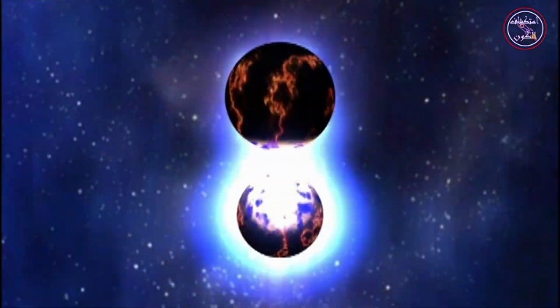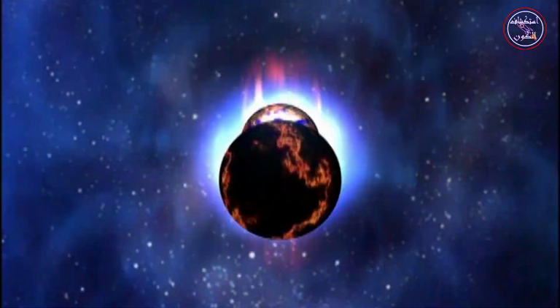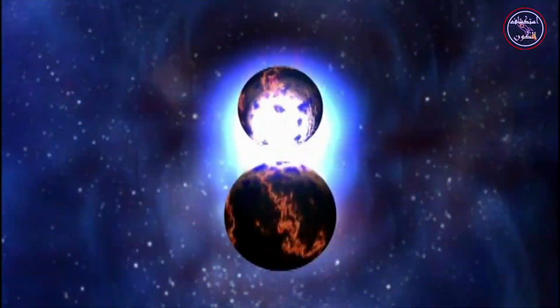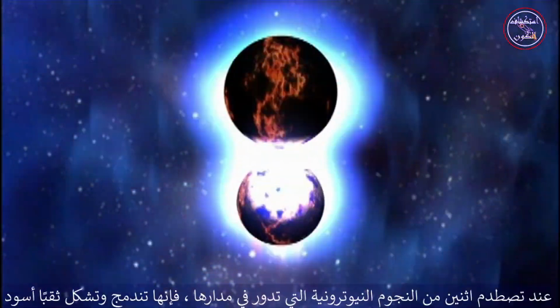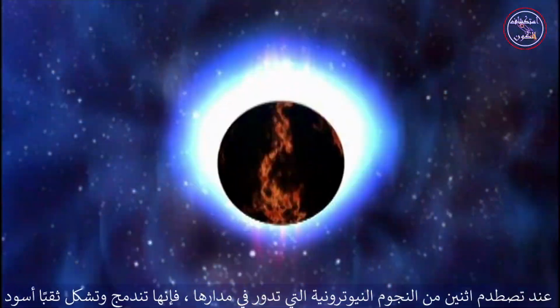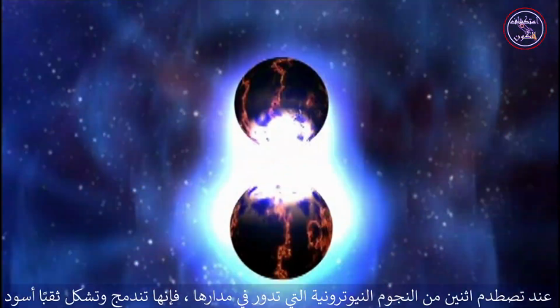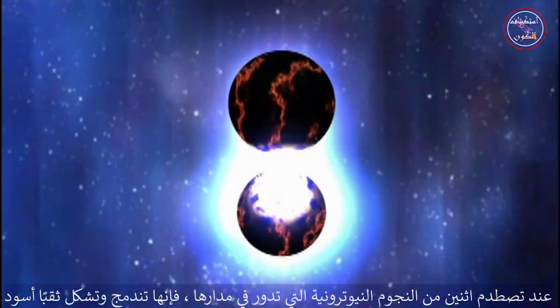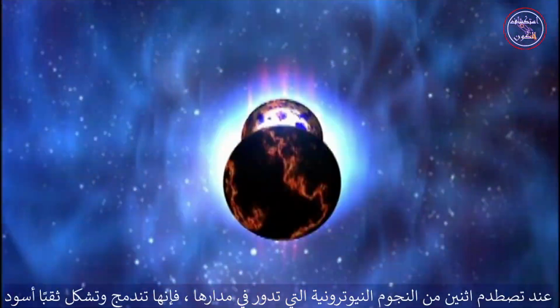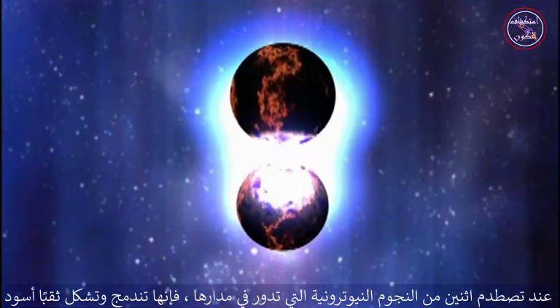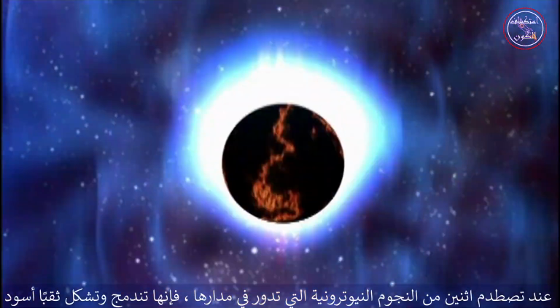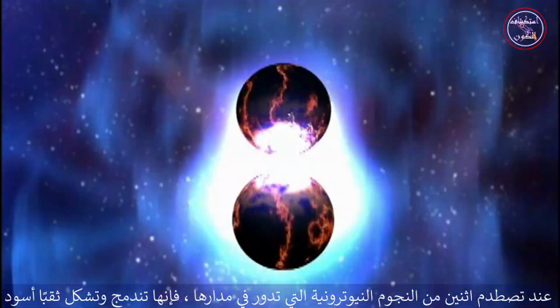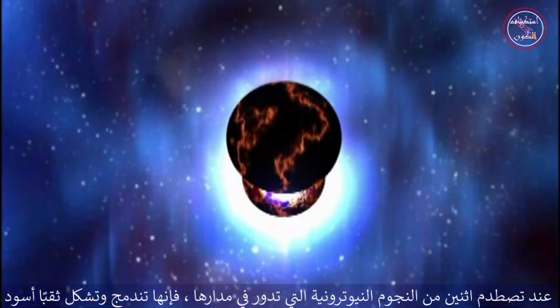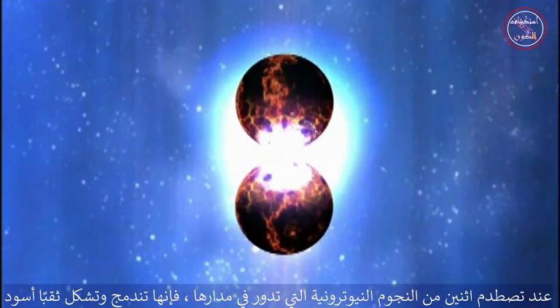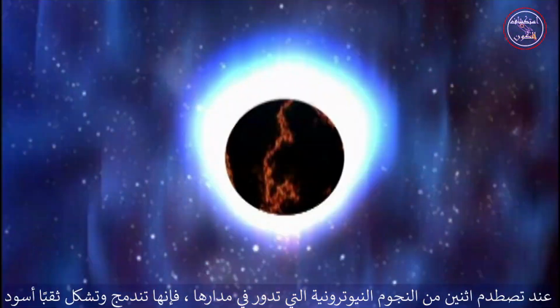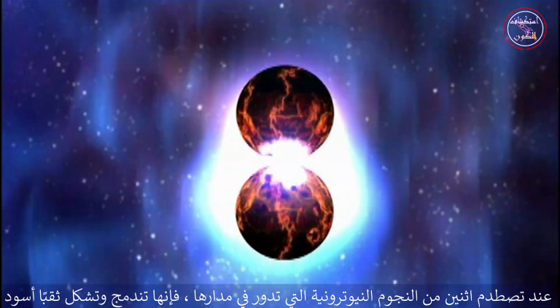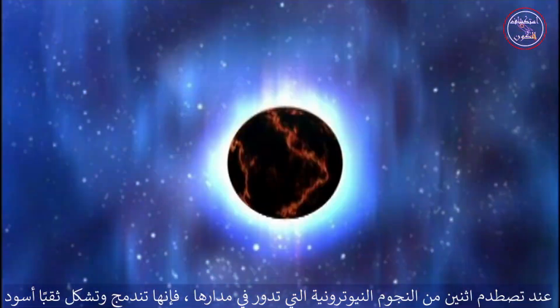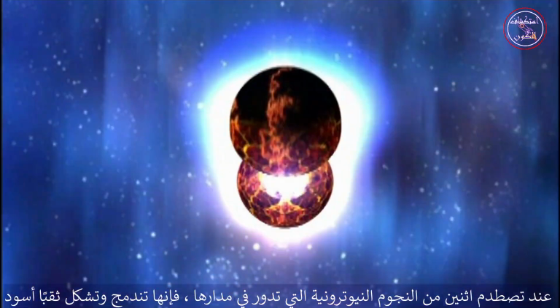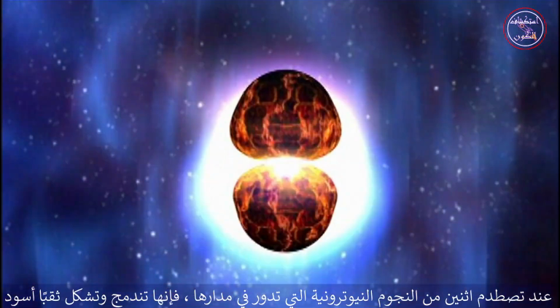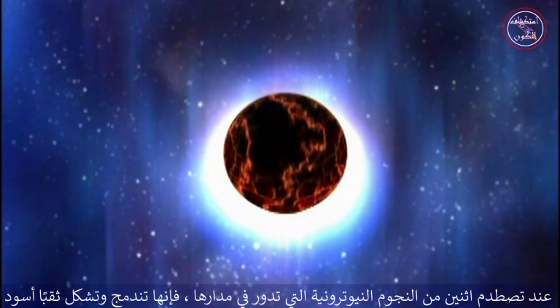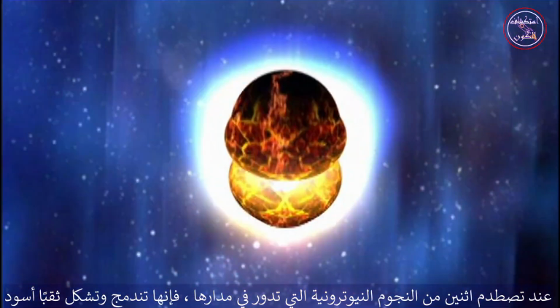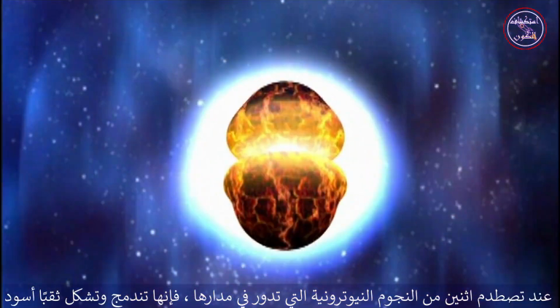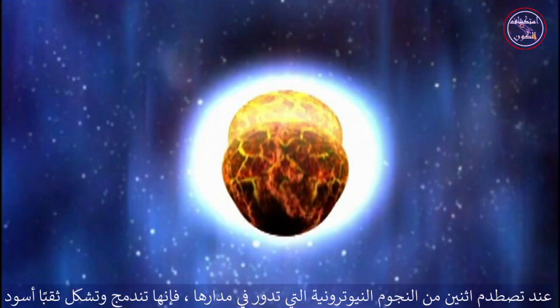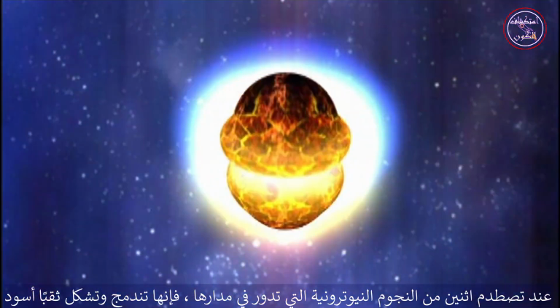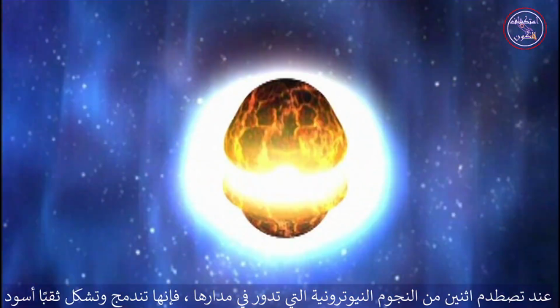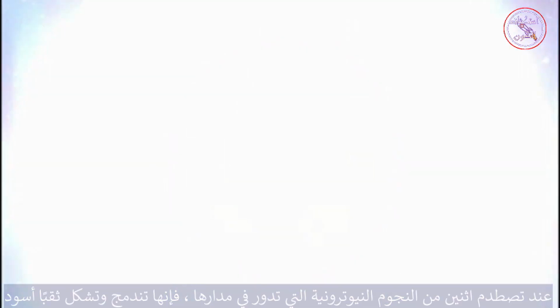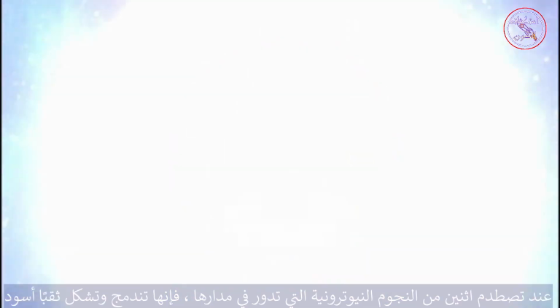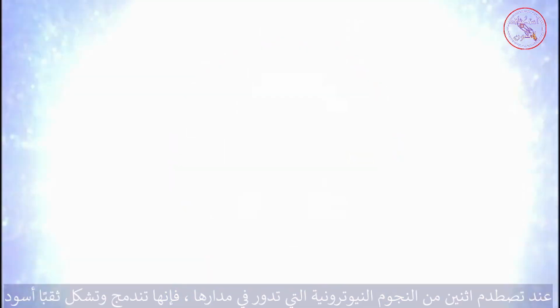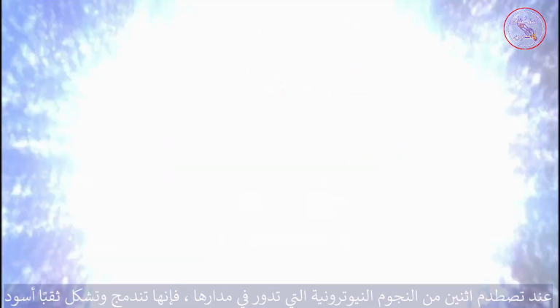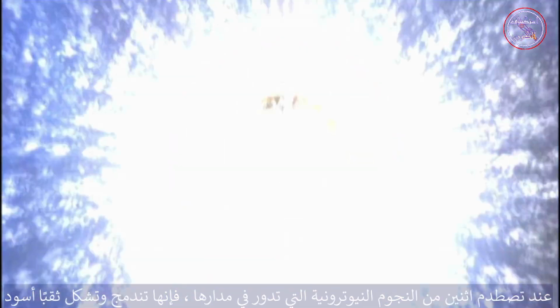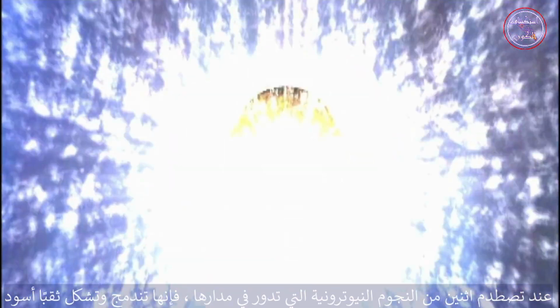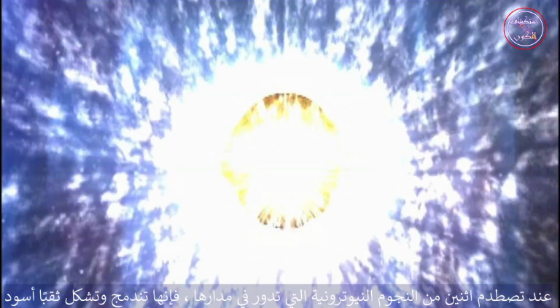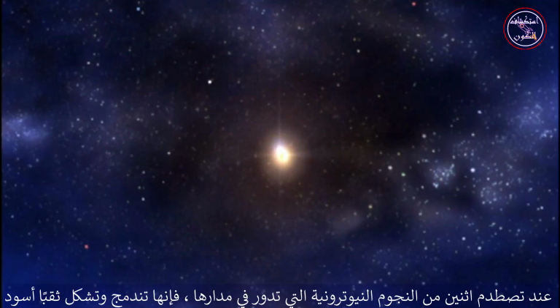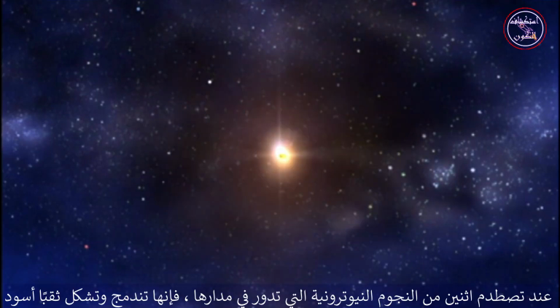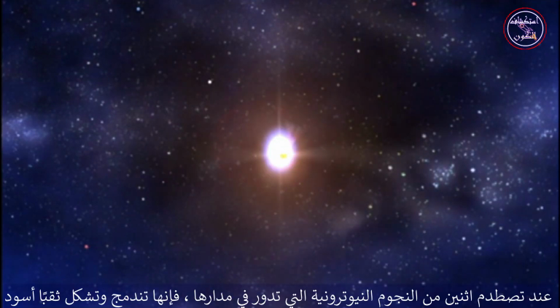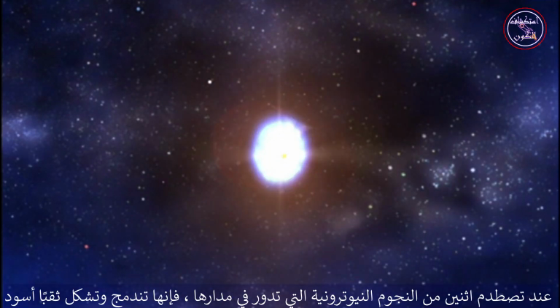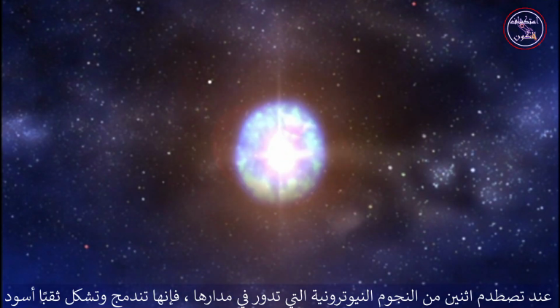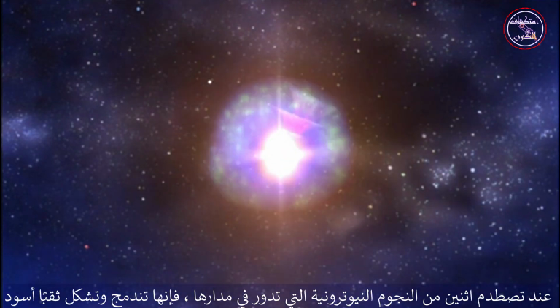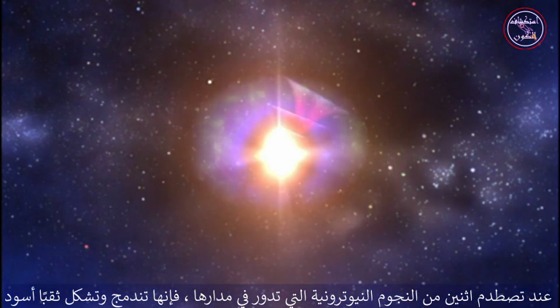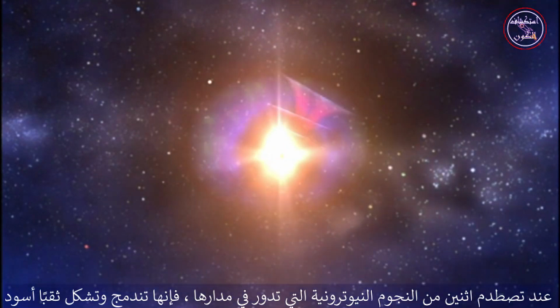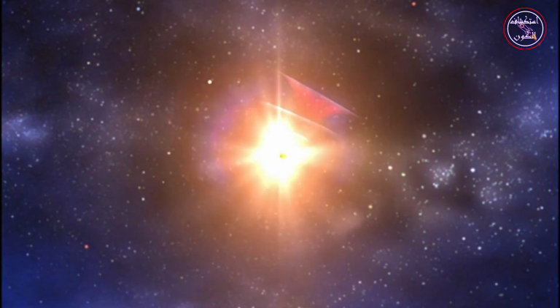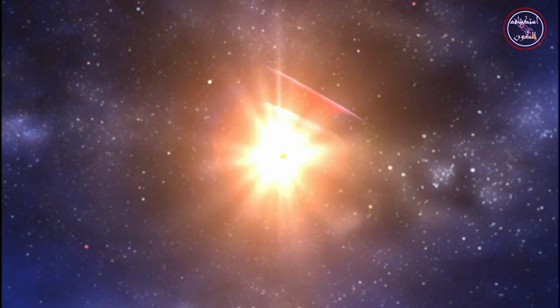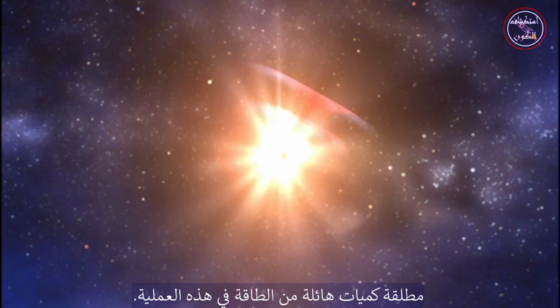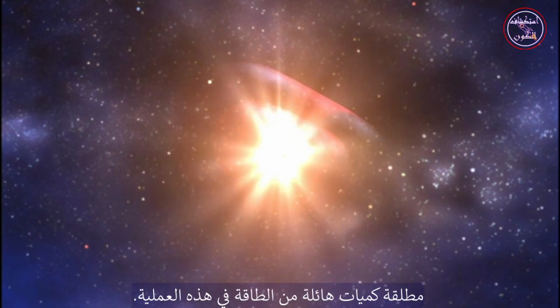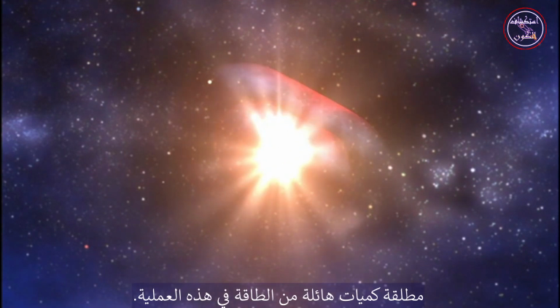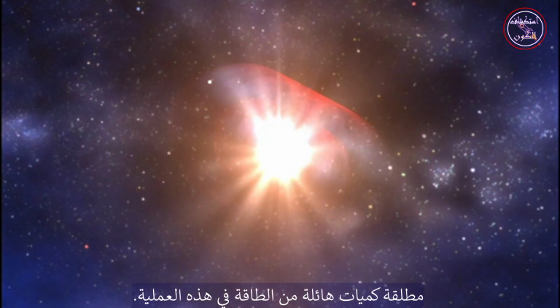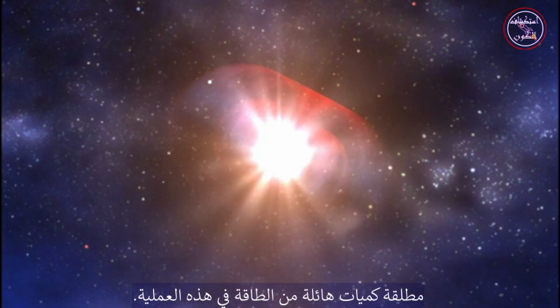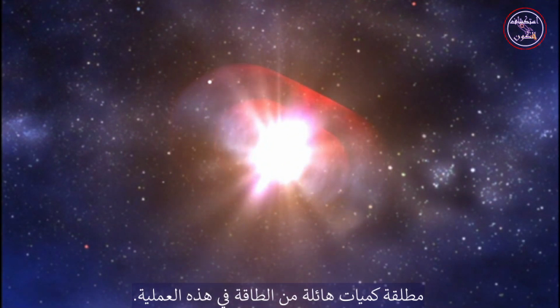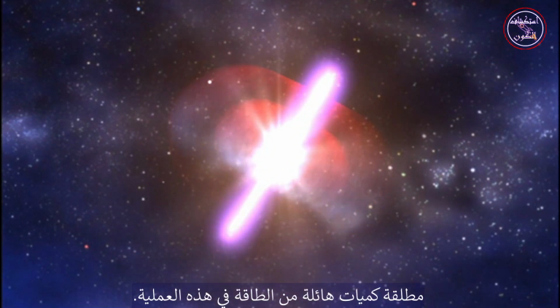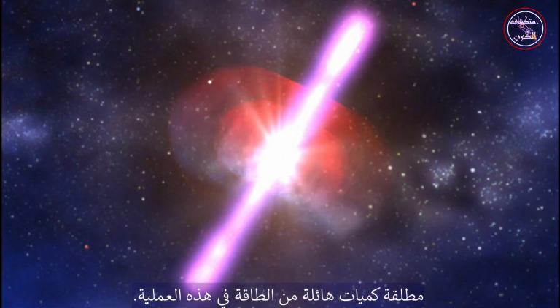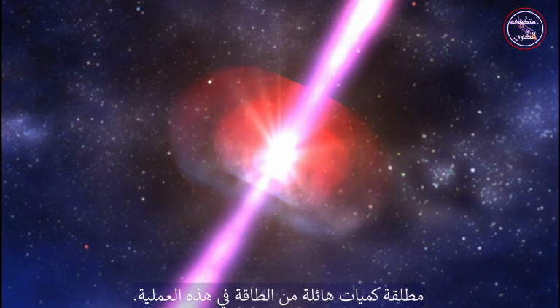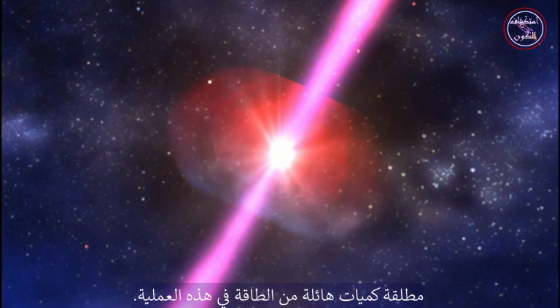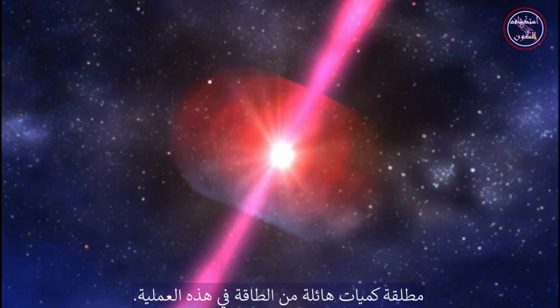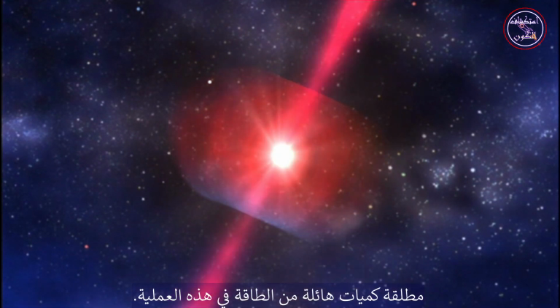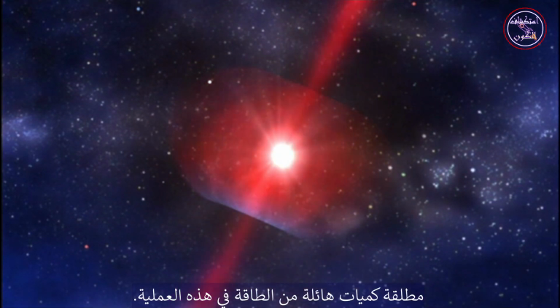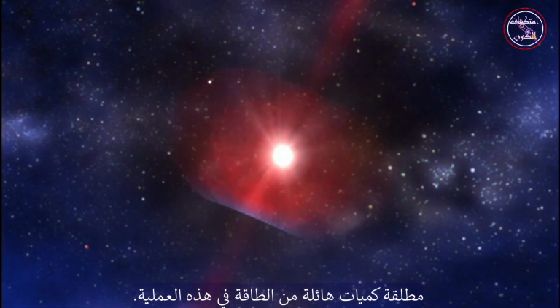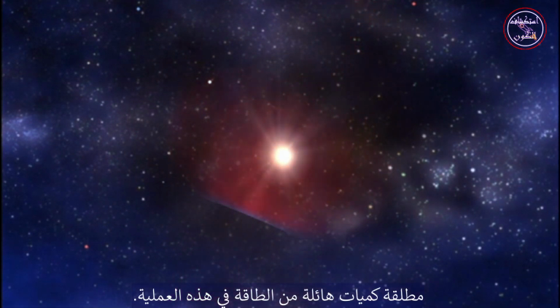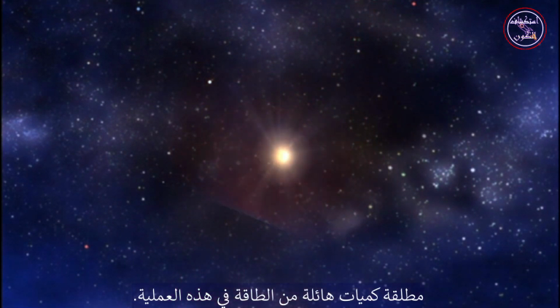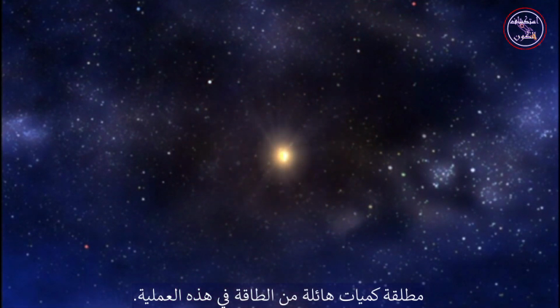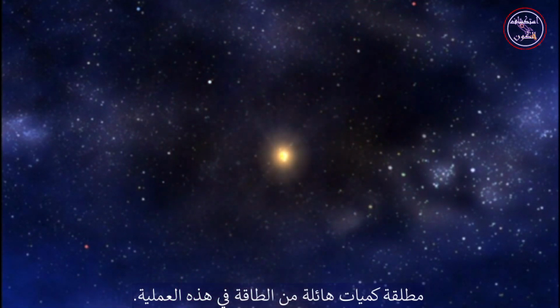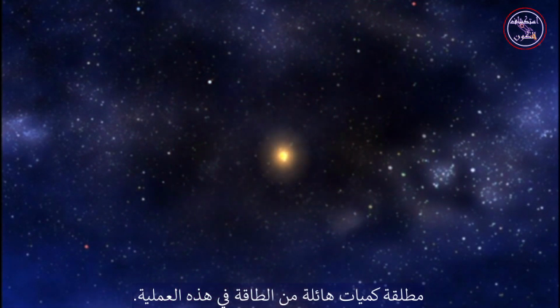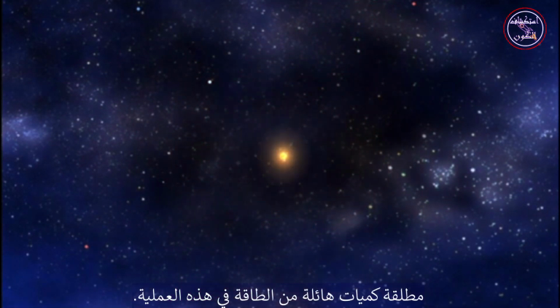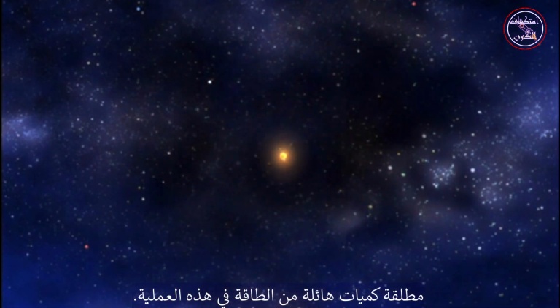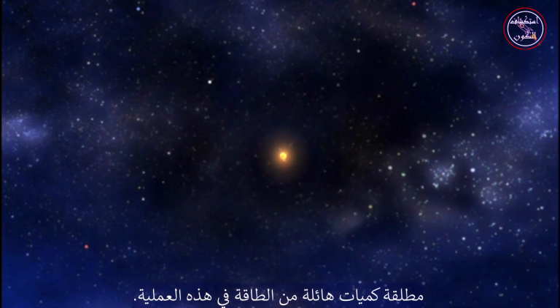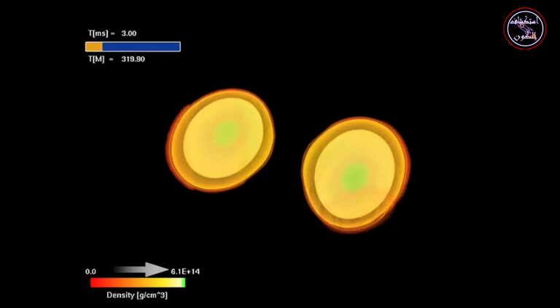When two orbiting neutron stars collide, they merge and form a black hole, releasing enormous amounts of energy in the process.